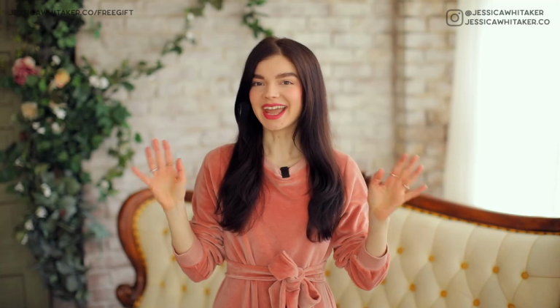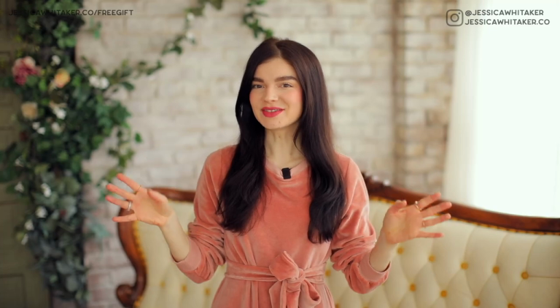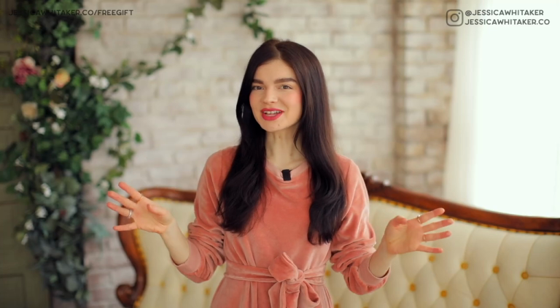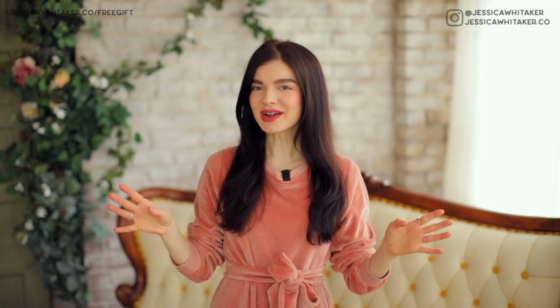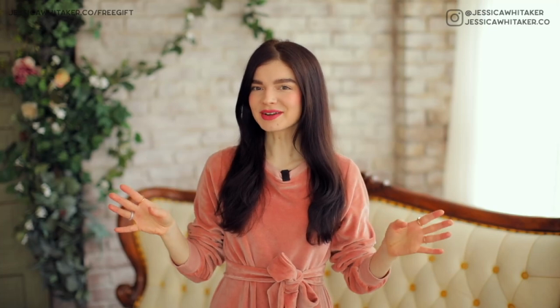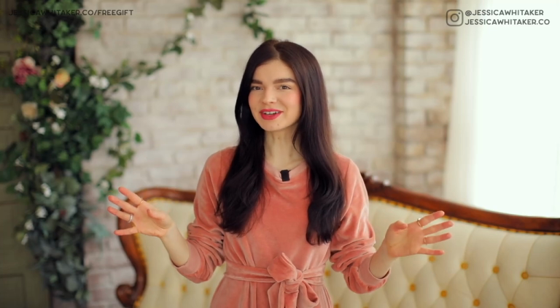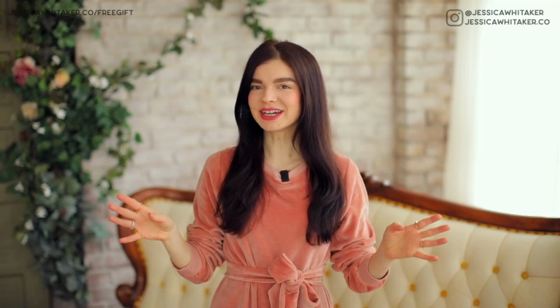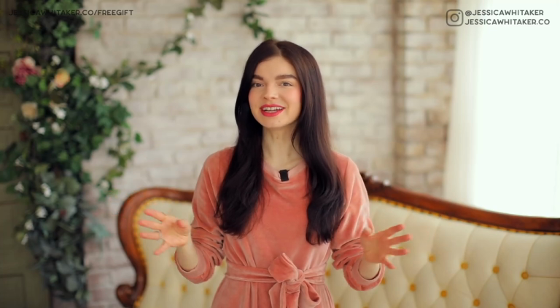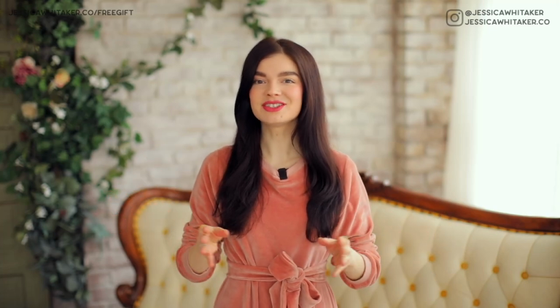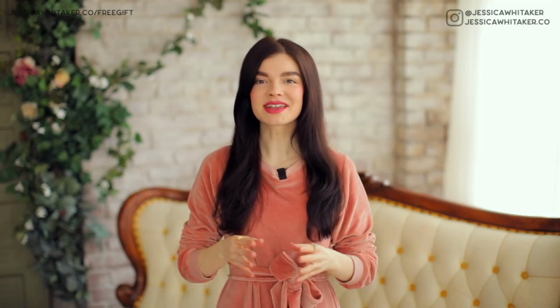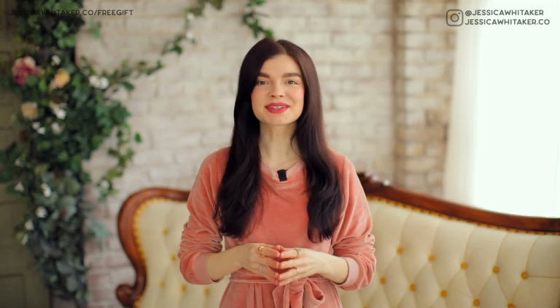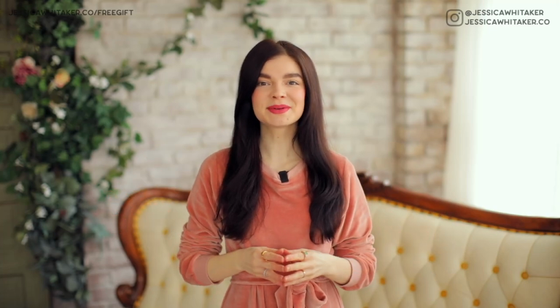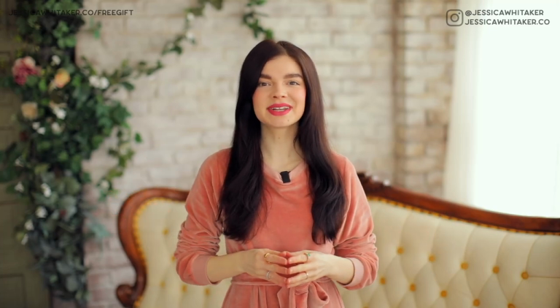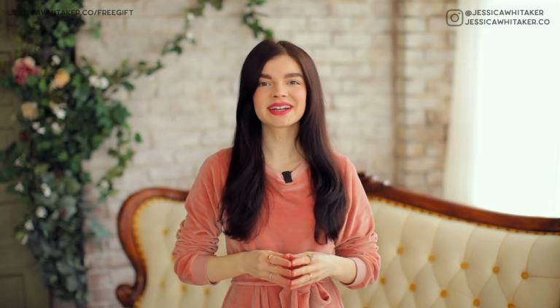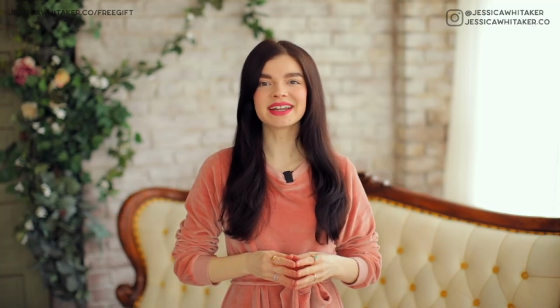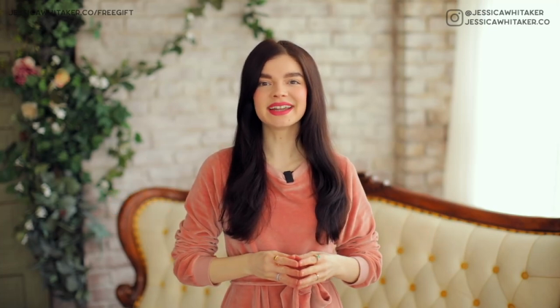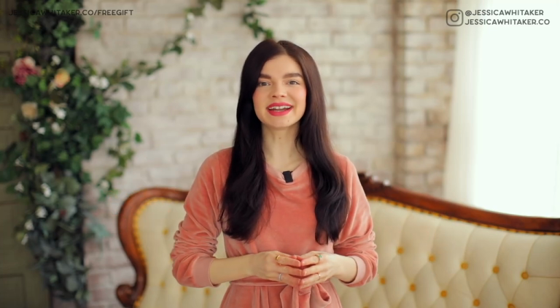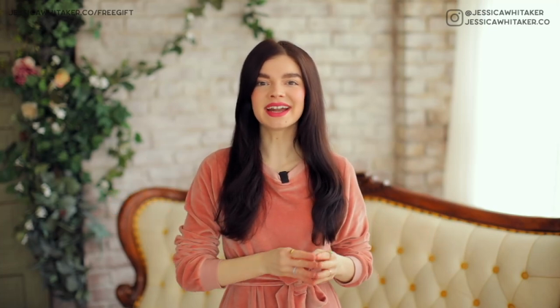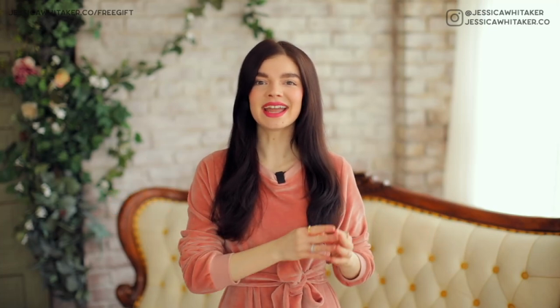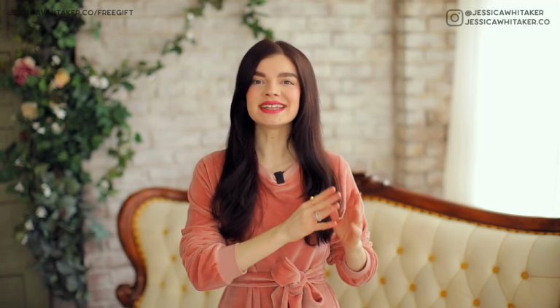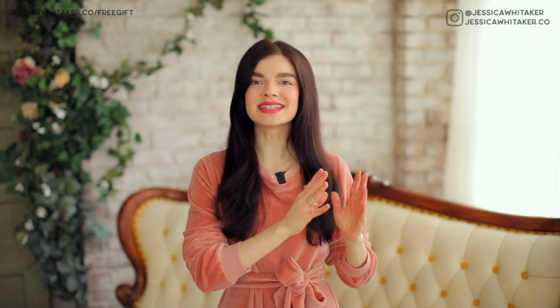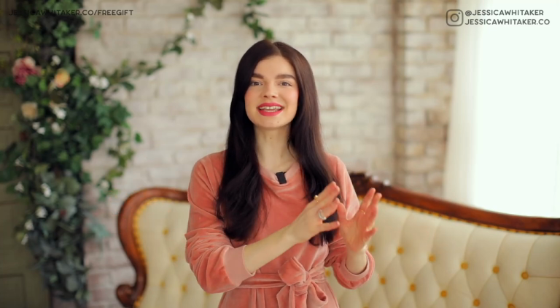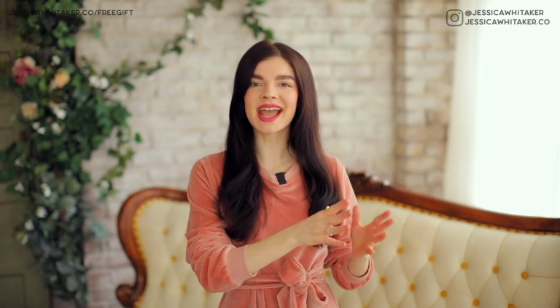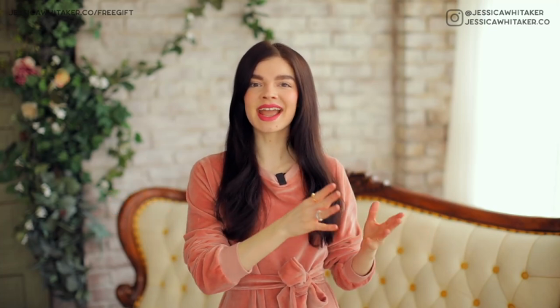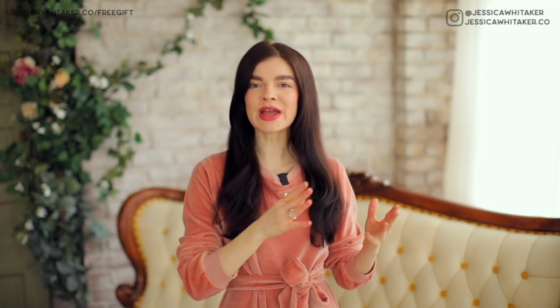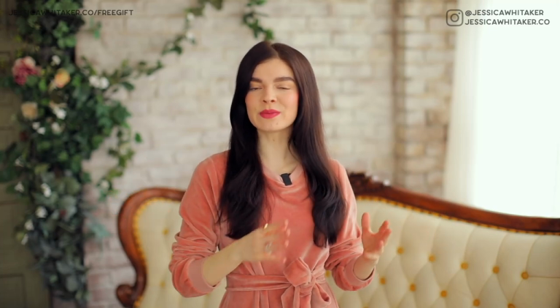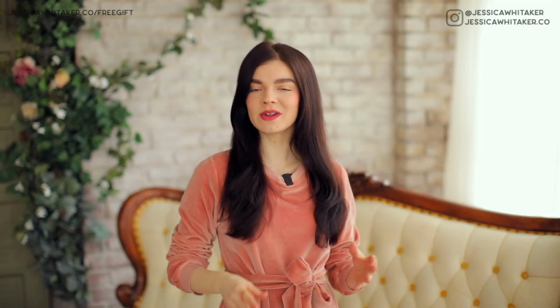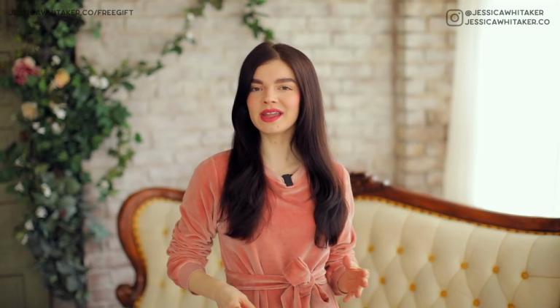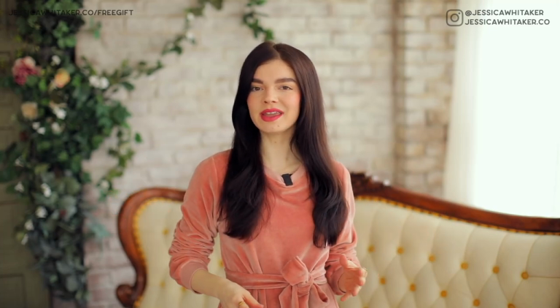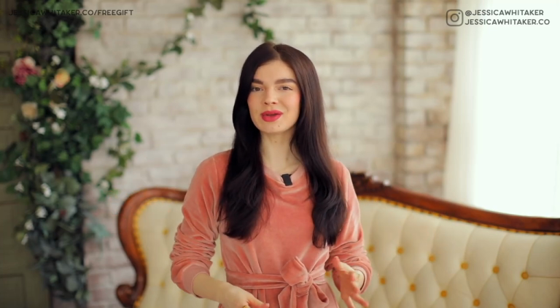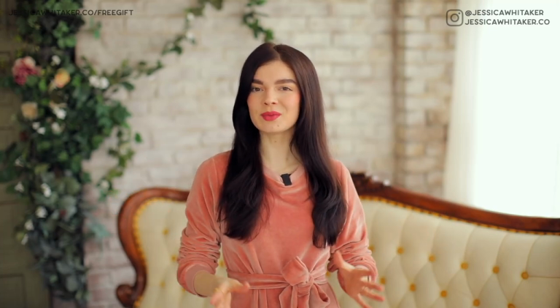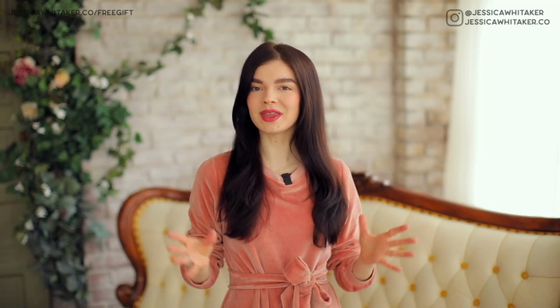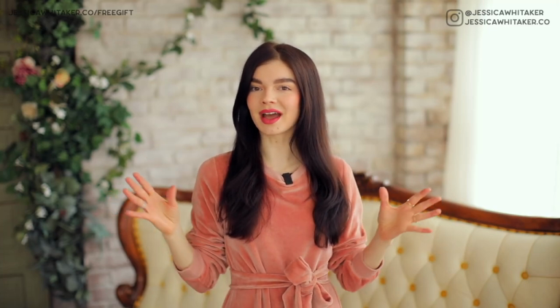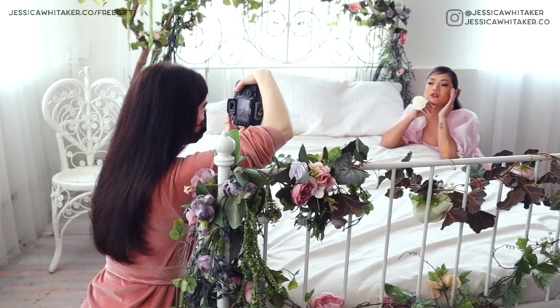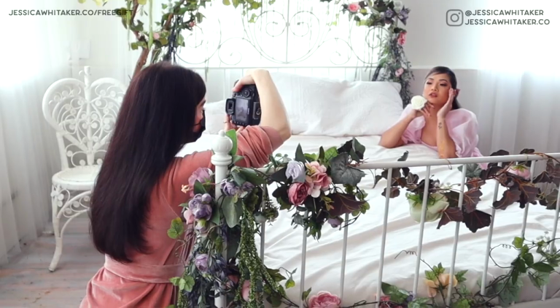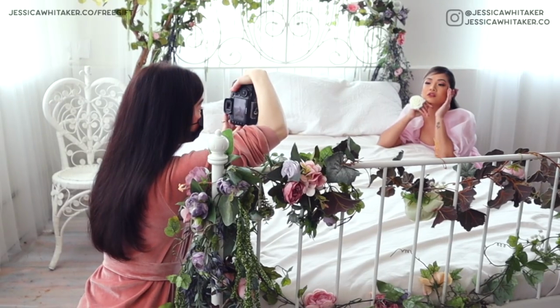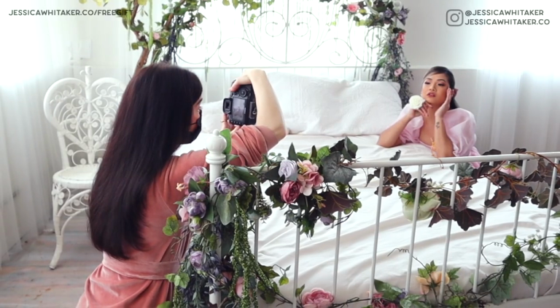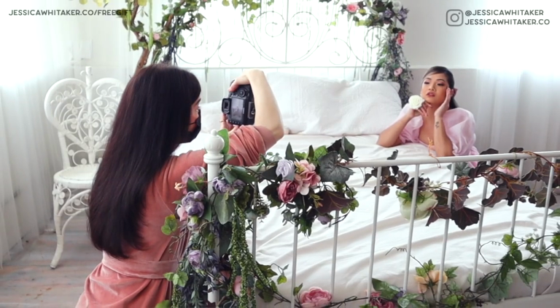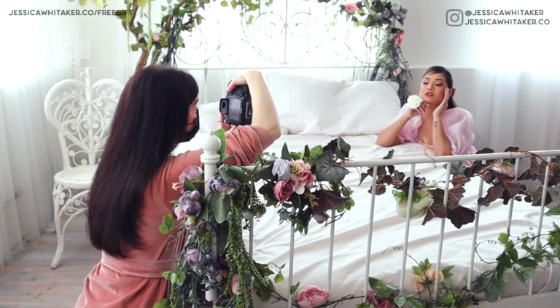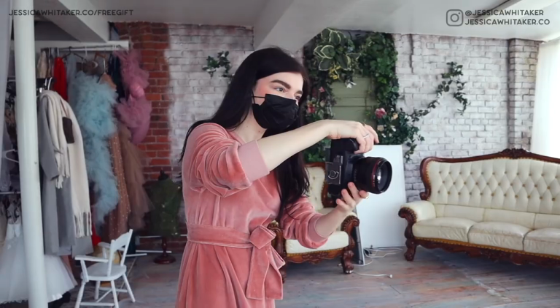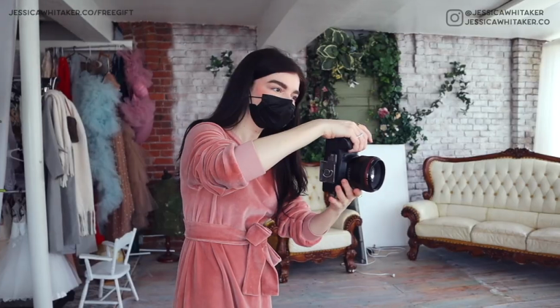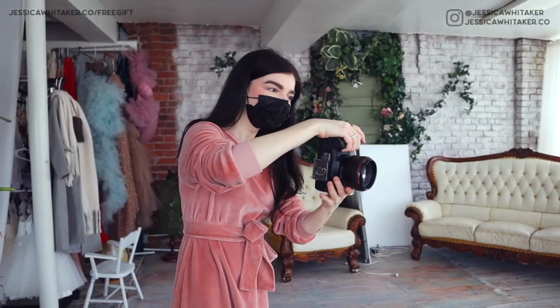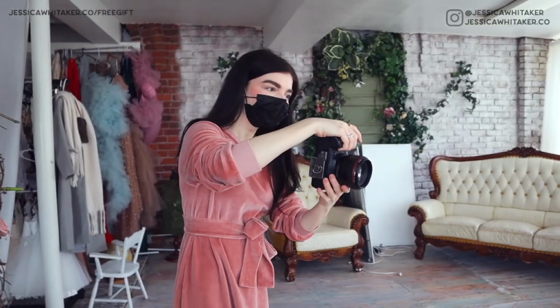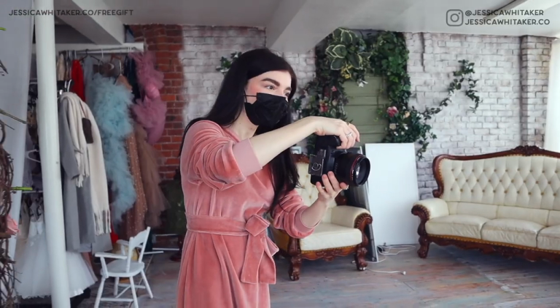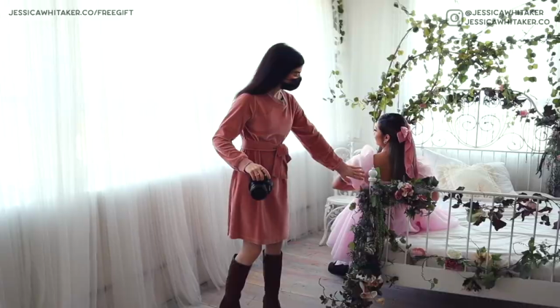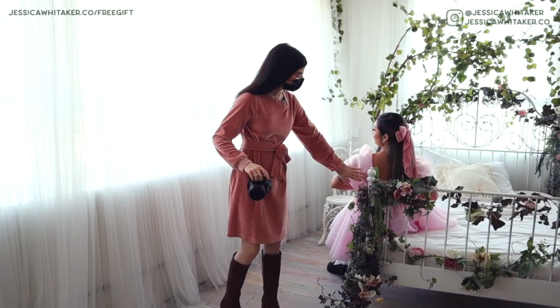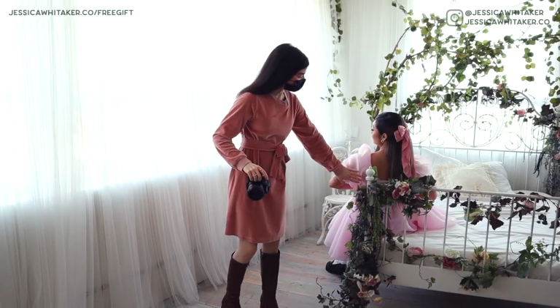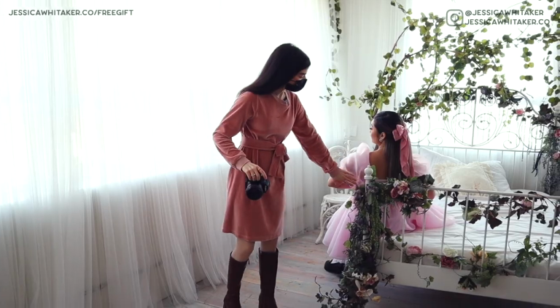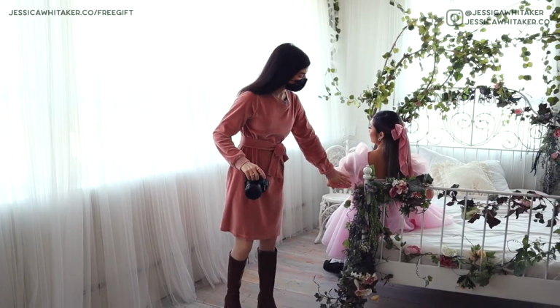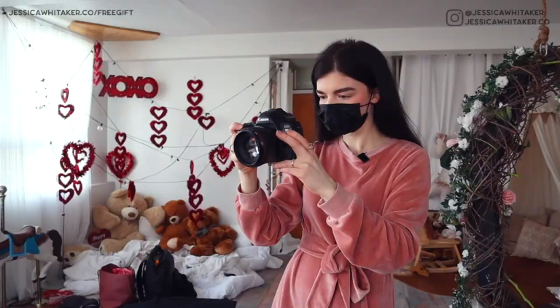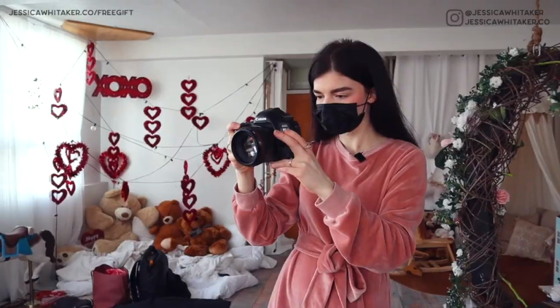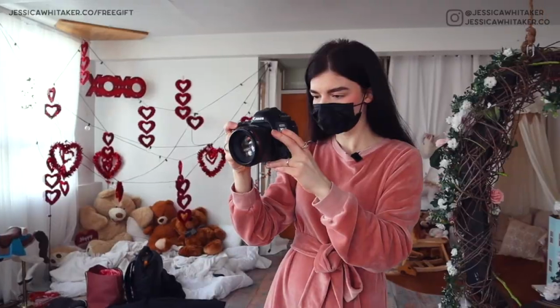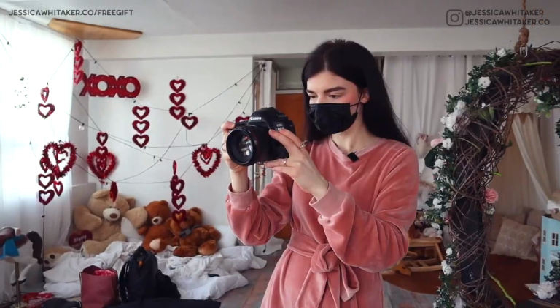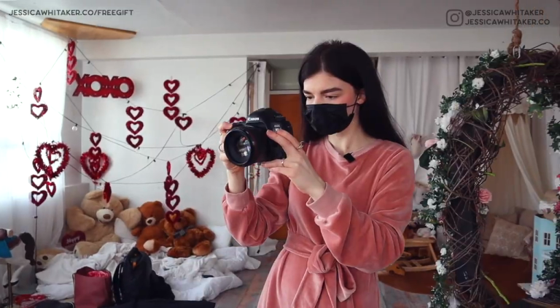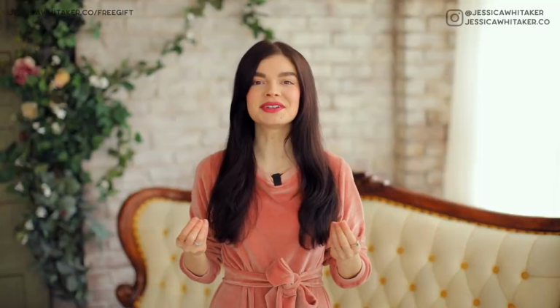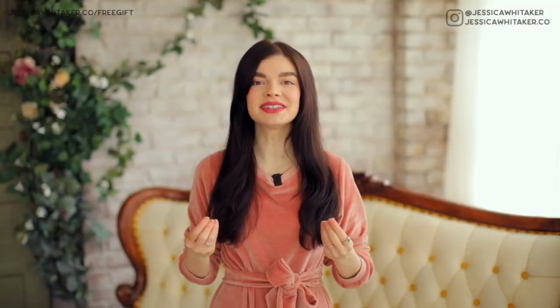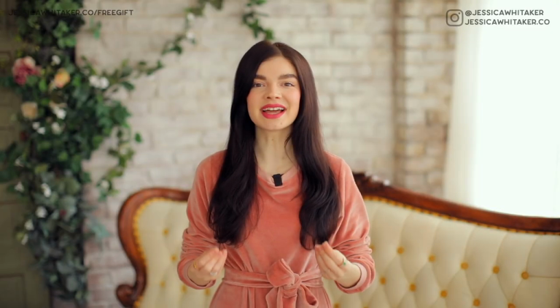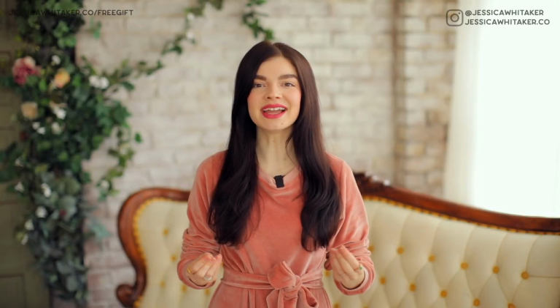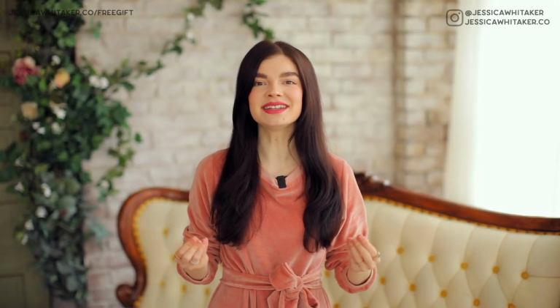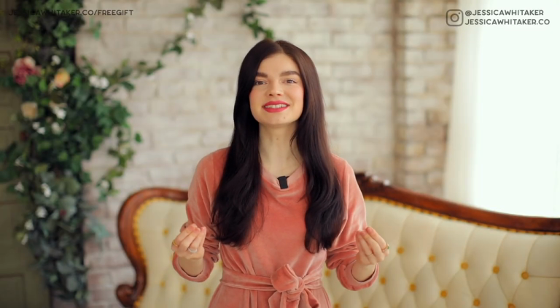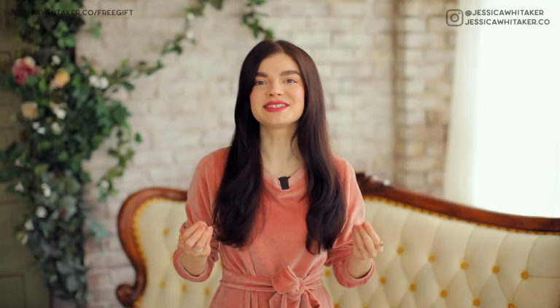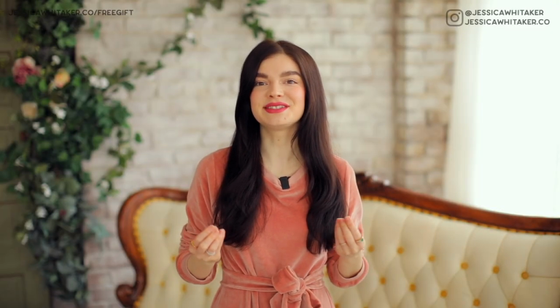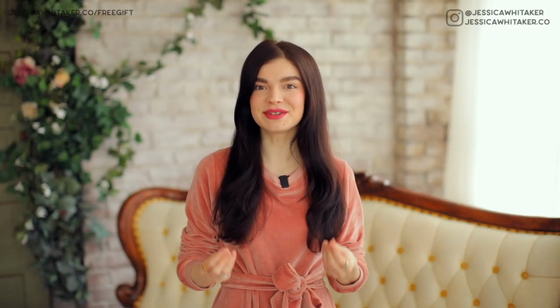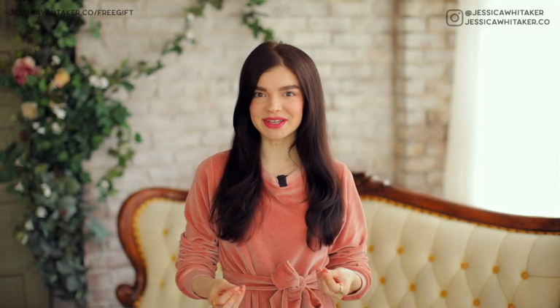Hey photographer, Jessica Whitaker here and today I'm bringing you behind the scenes of a photo shoot in the Natural Light Studio.